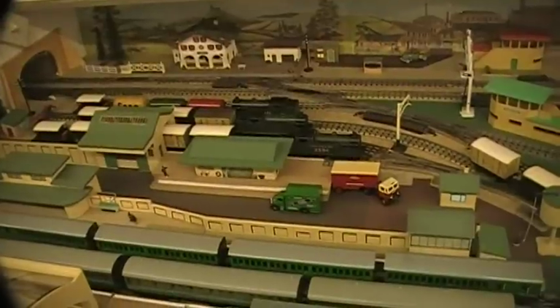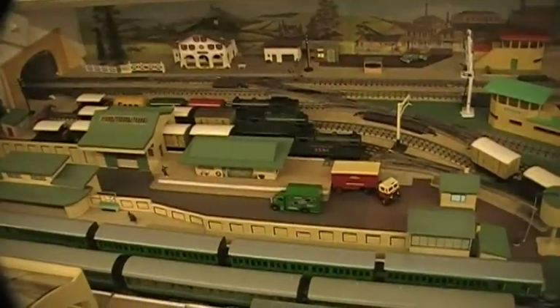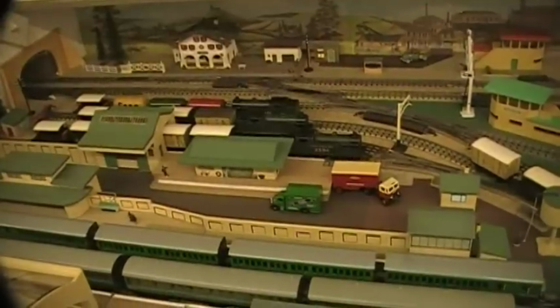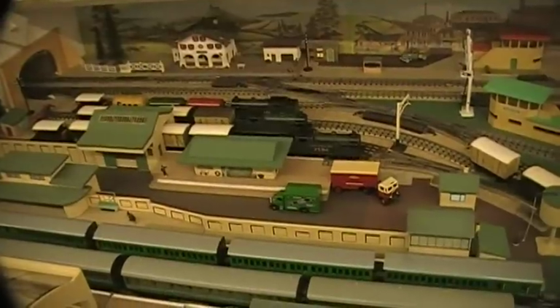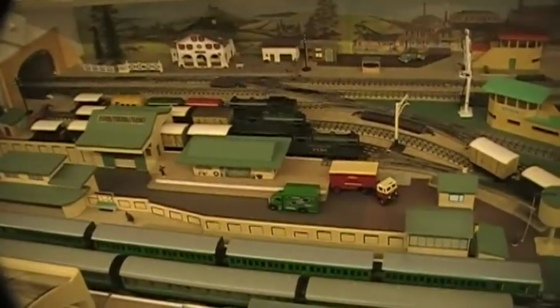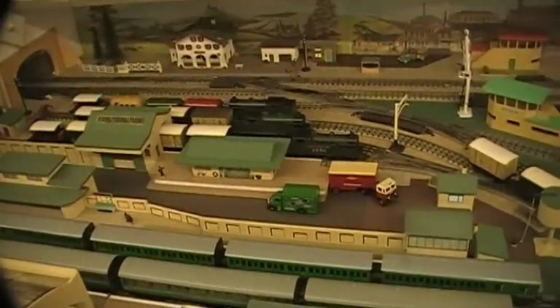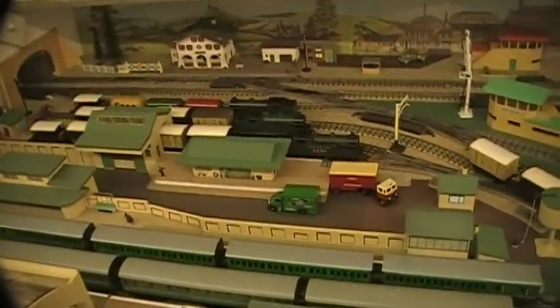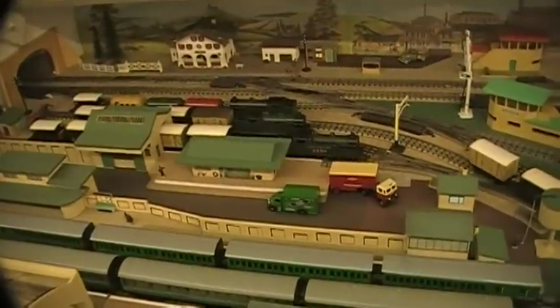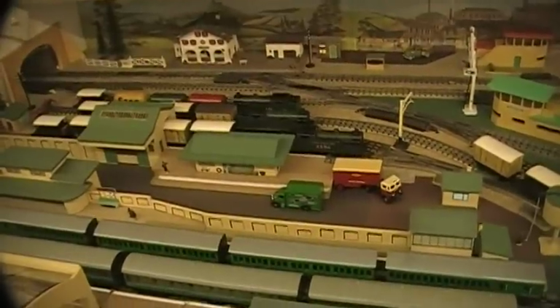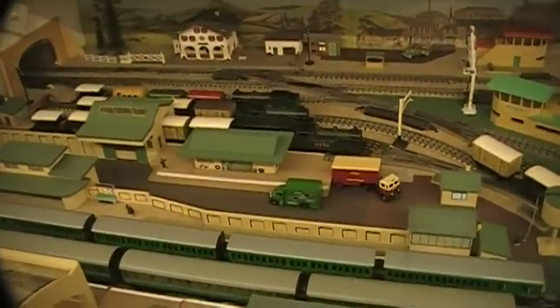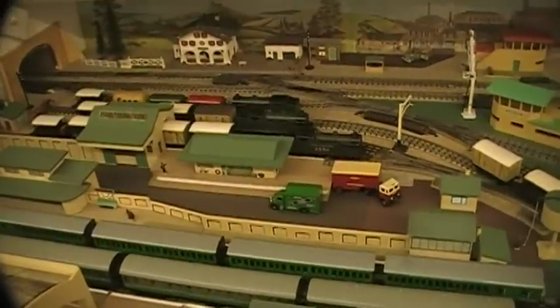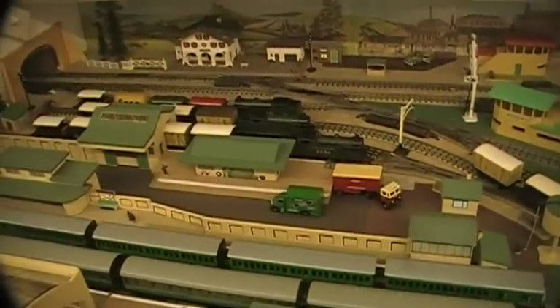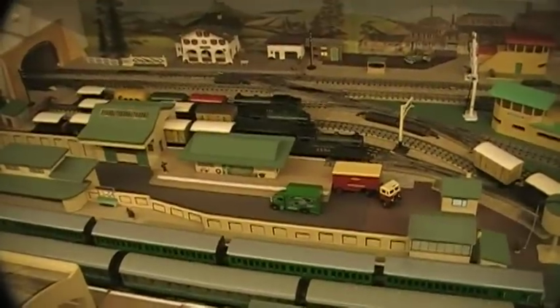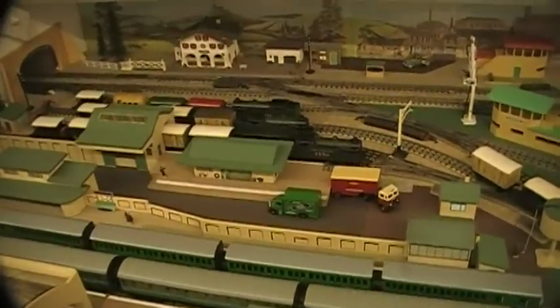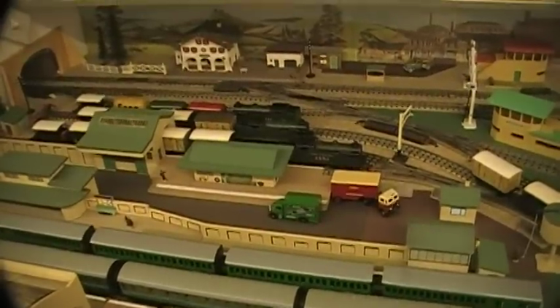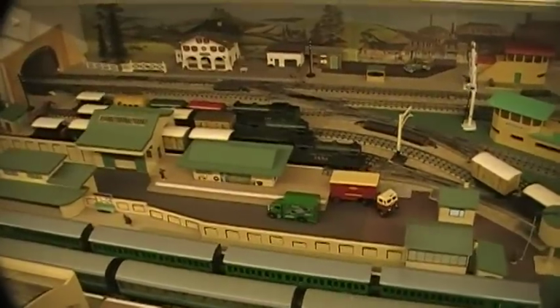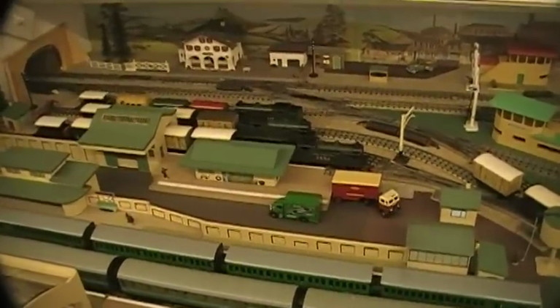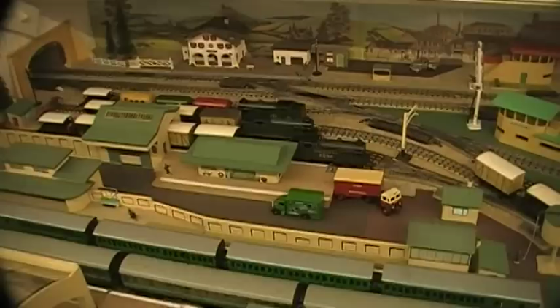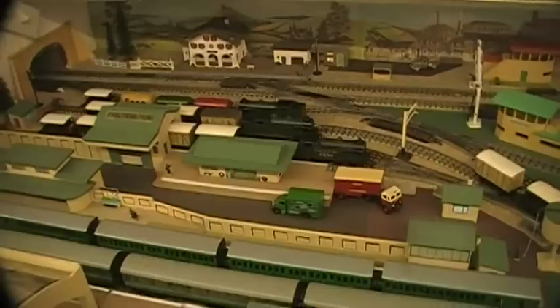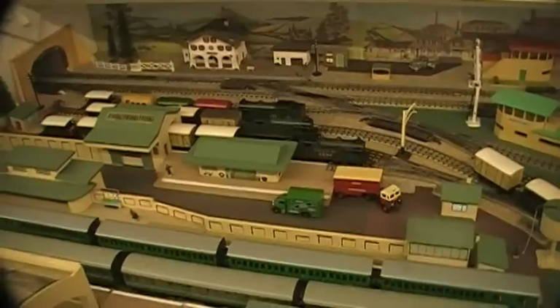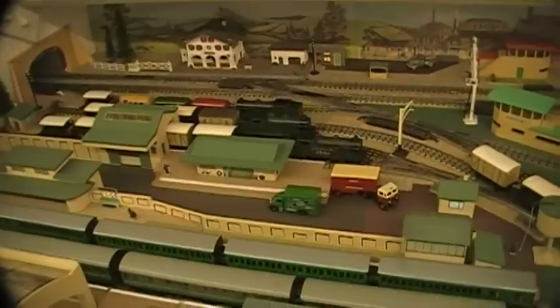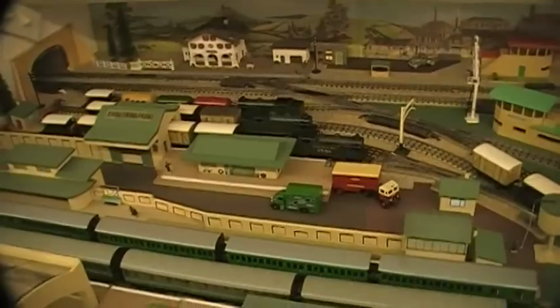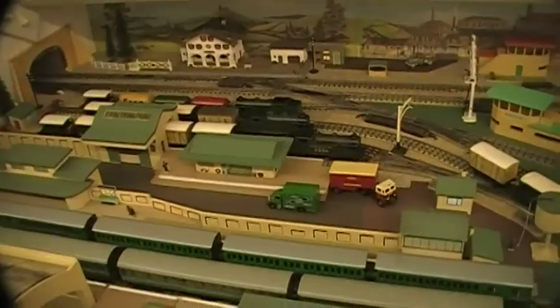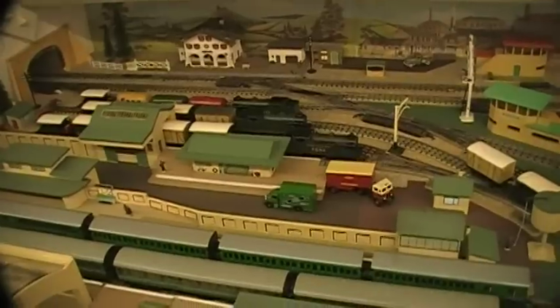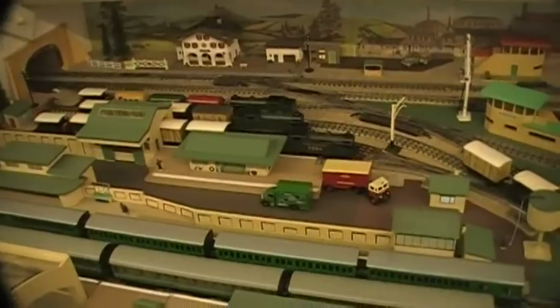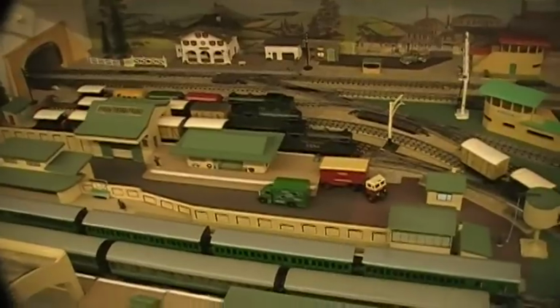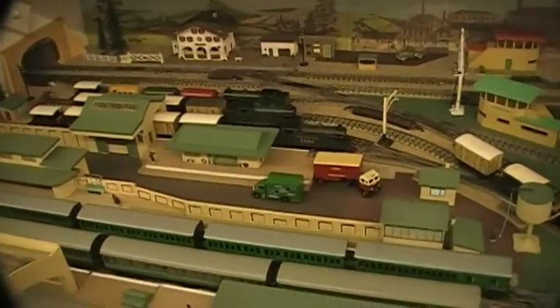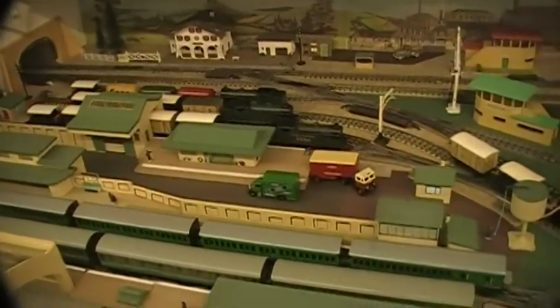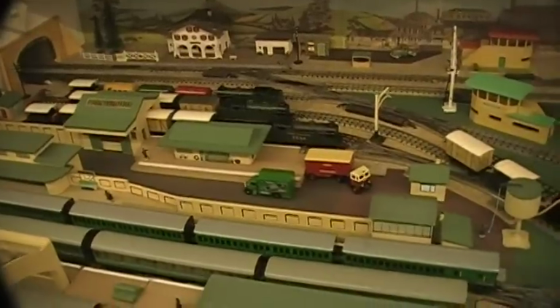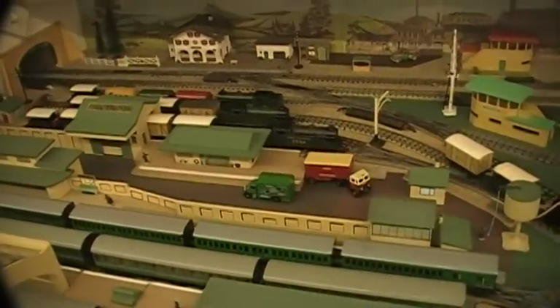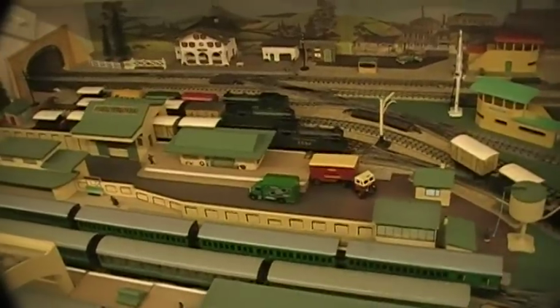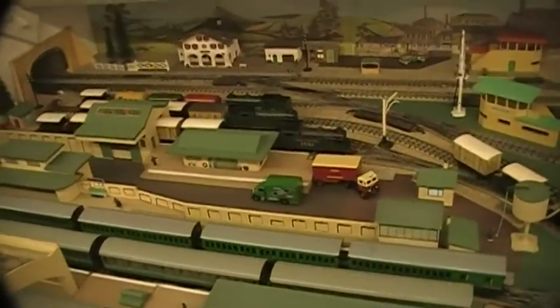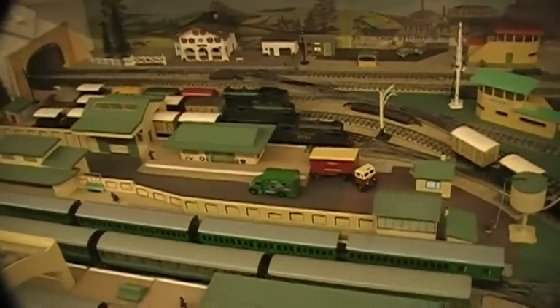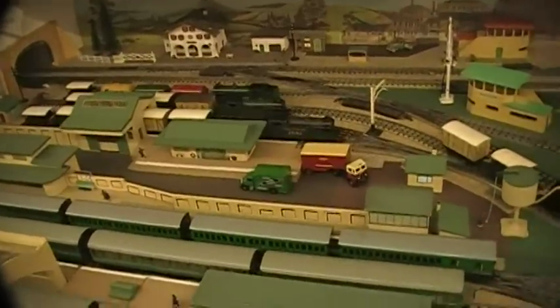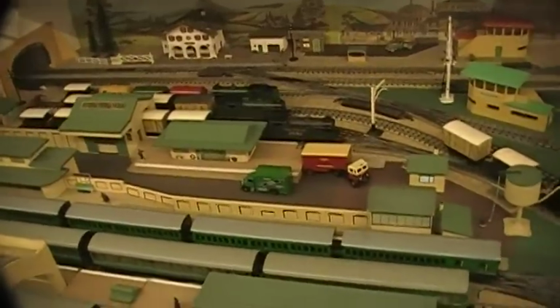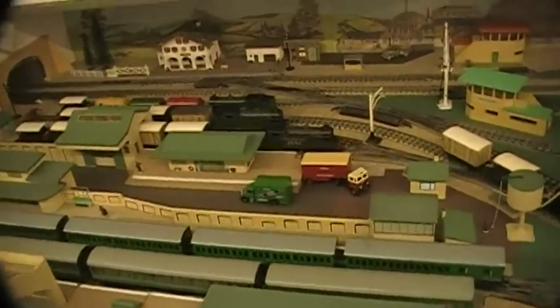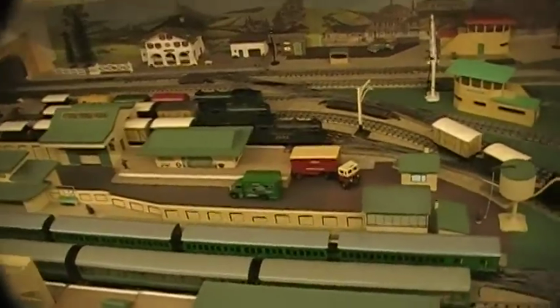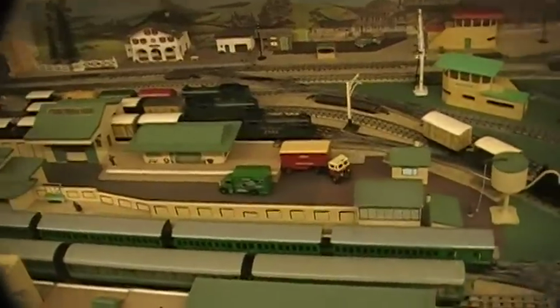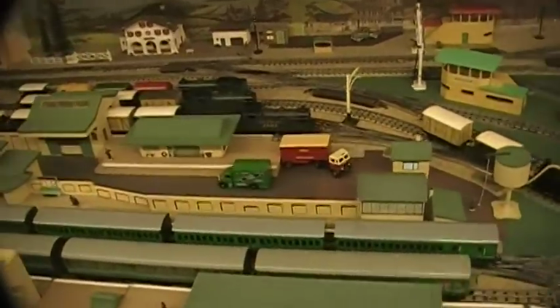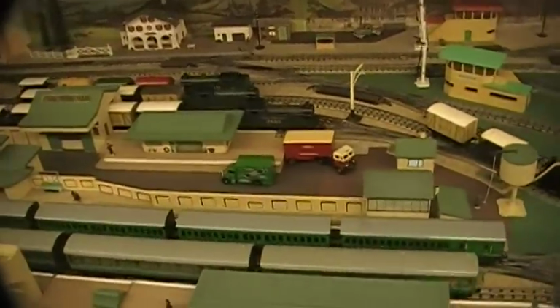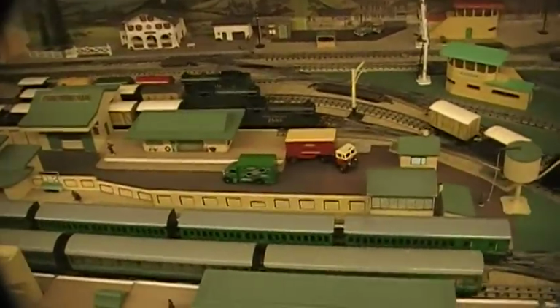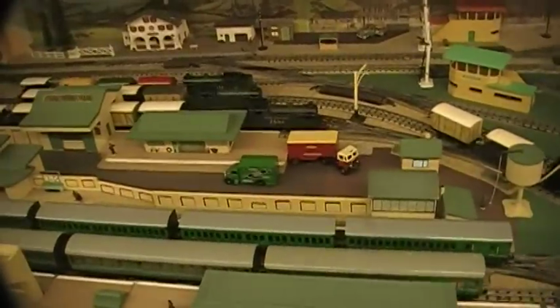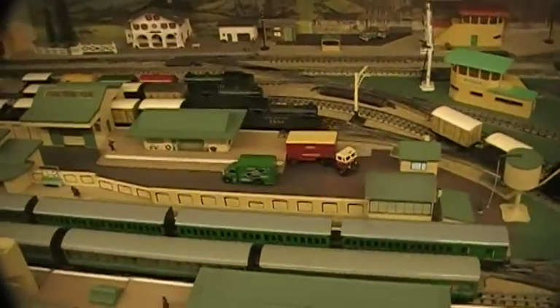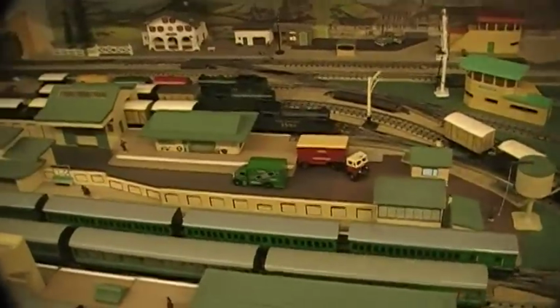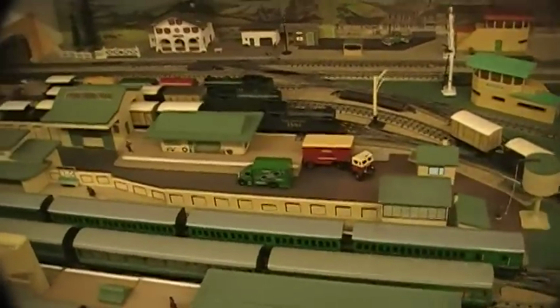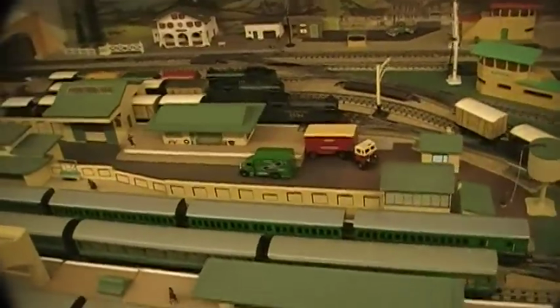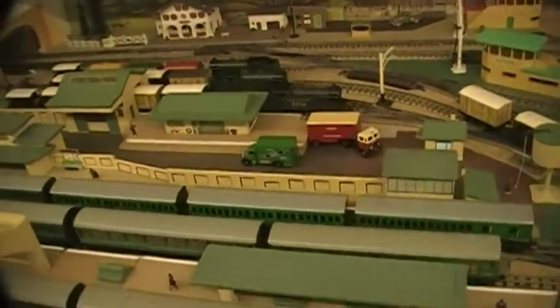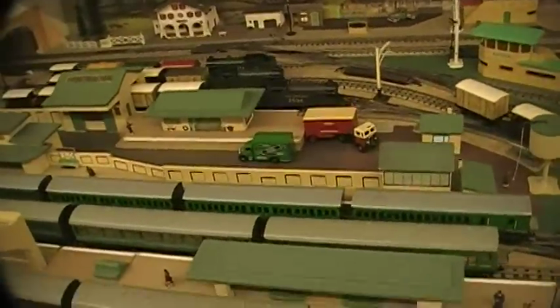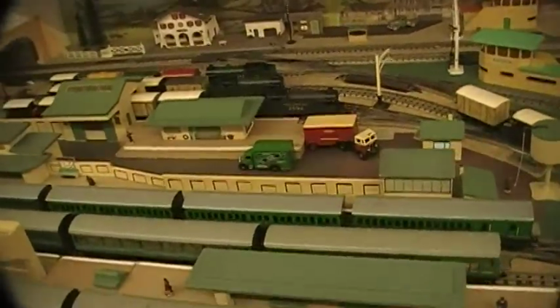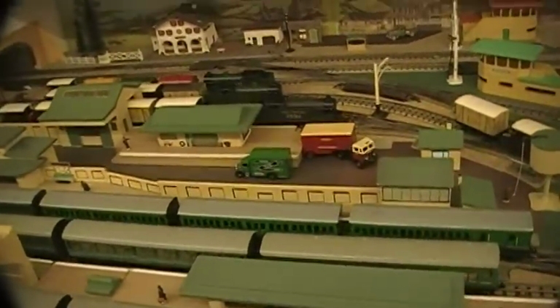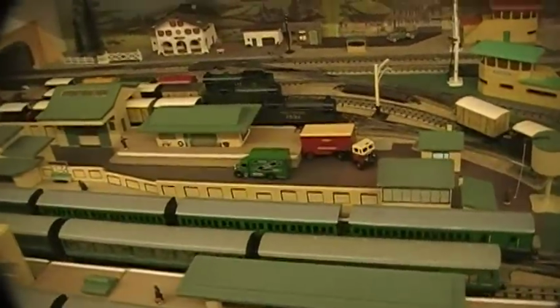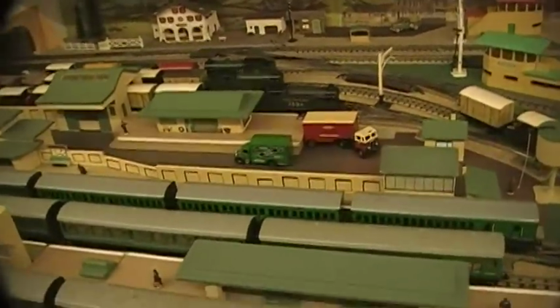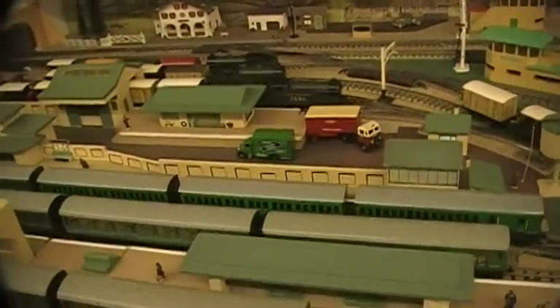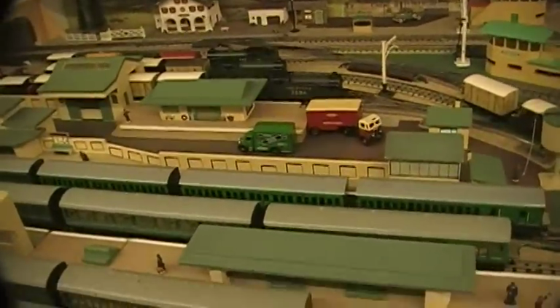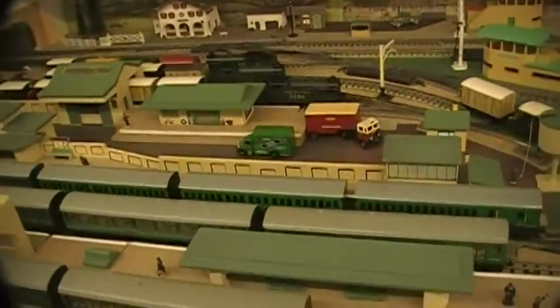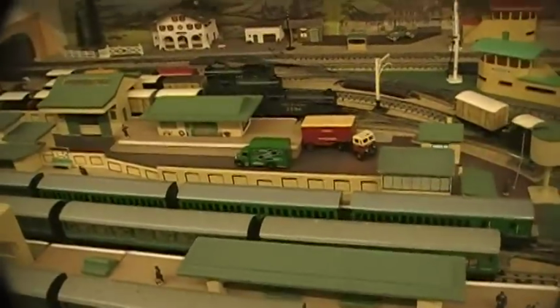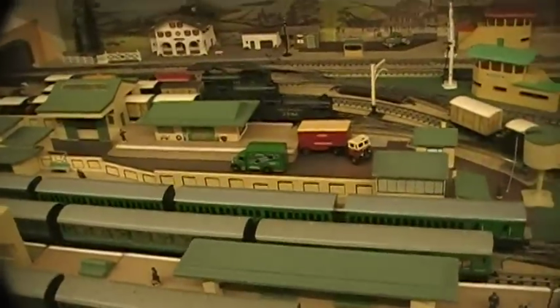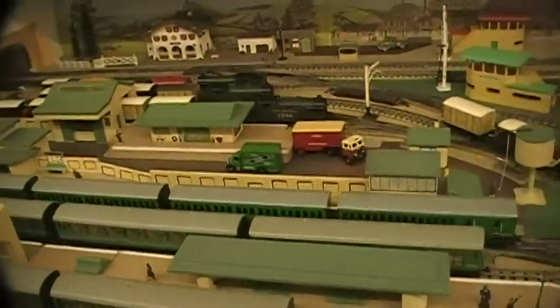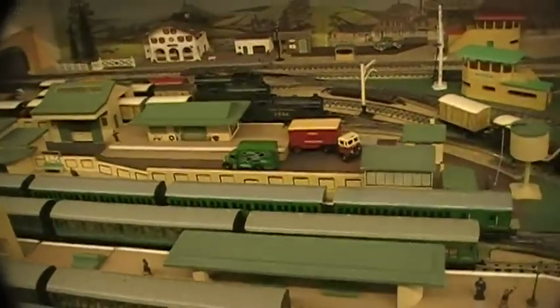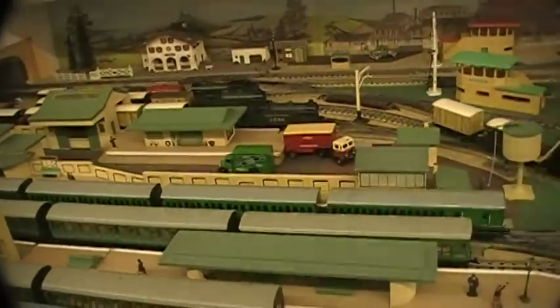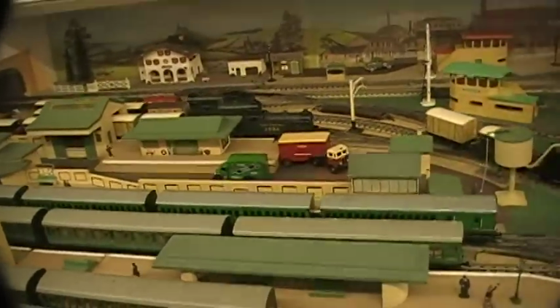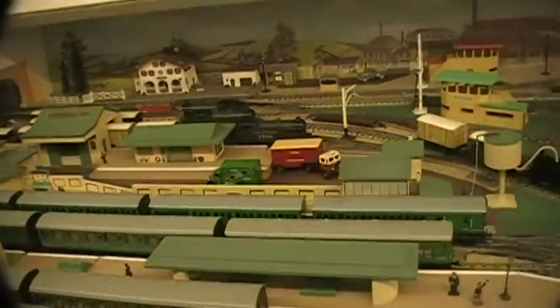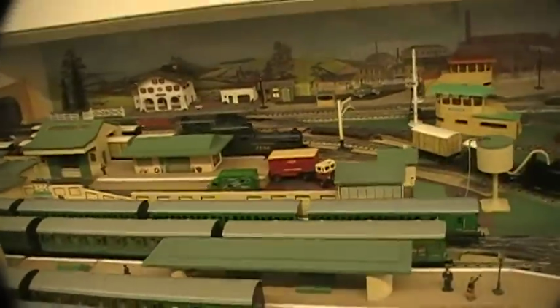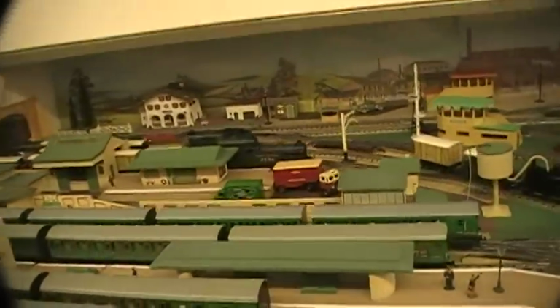Hello, my name is Ronald Dodd and welcome to another video on Hornby double-O maintenance and service.